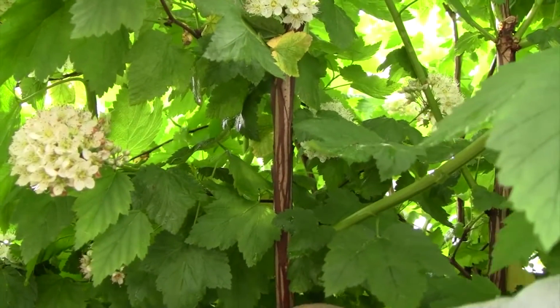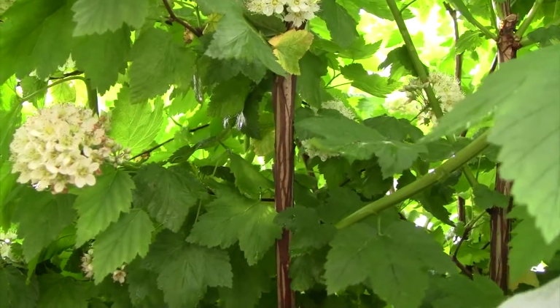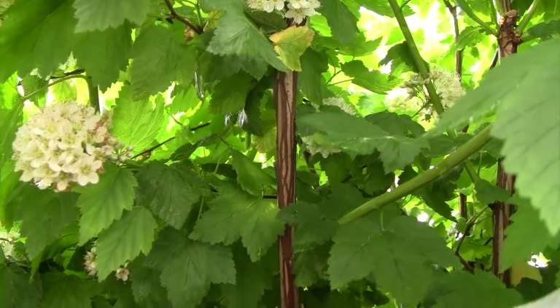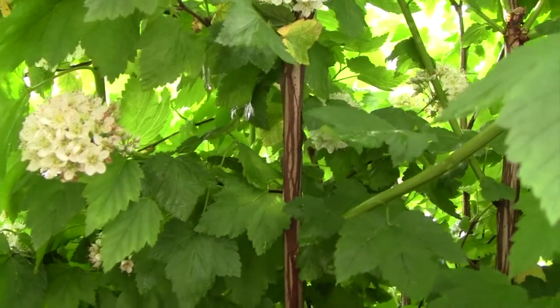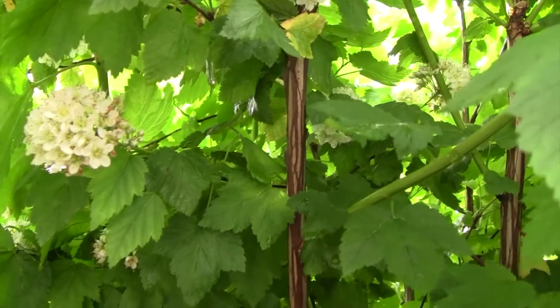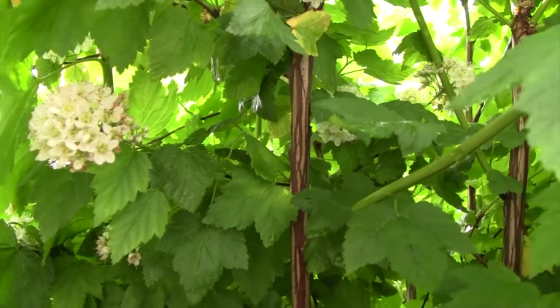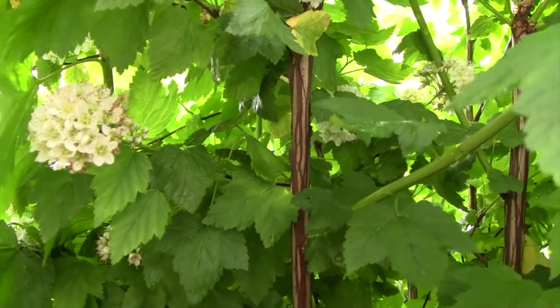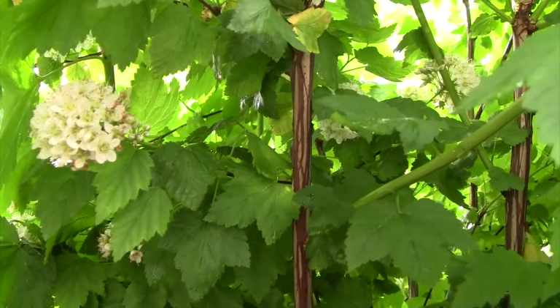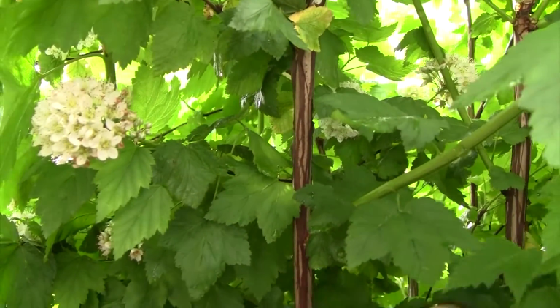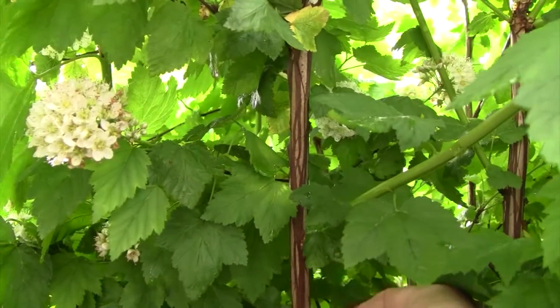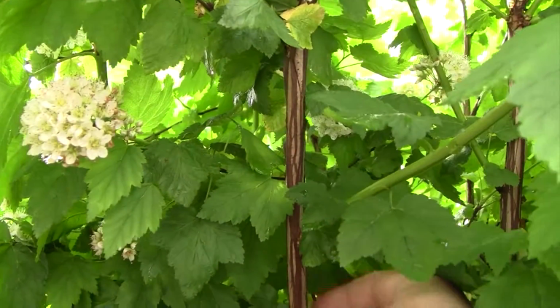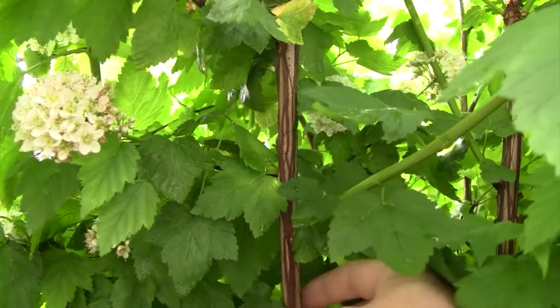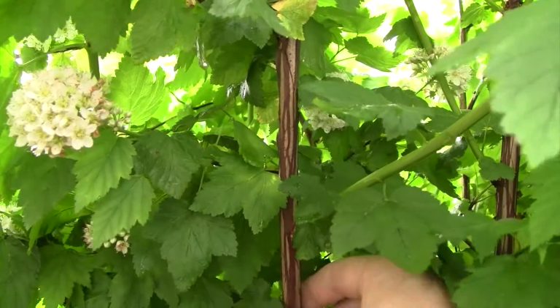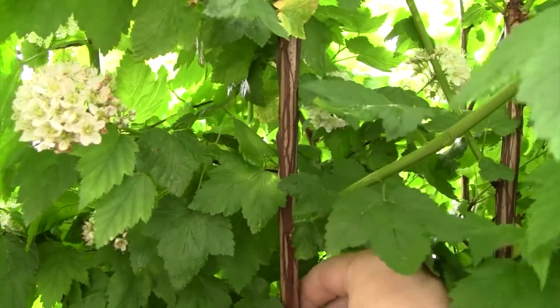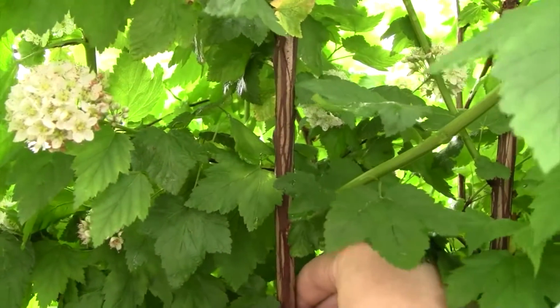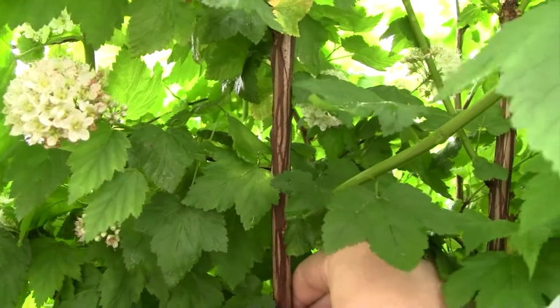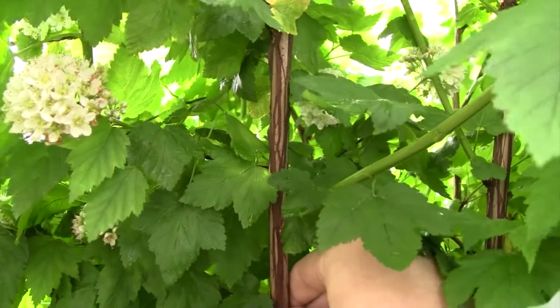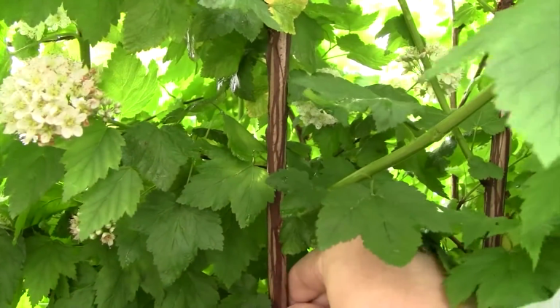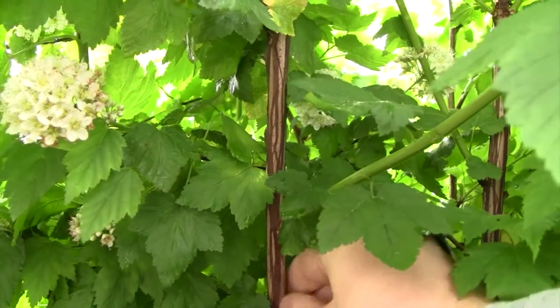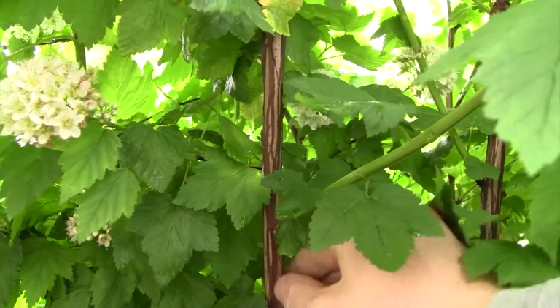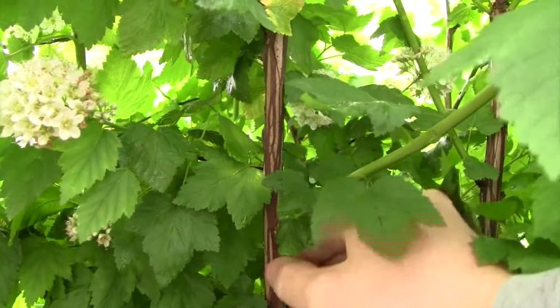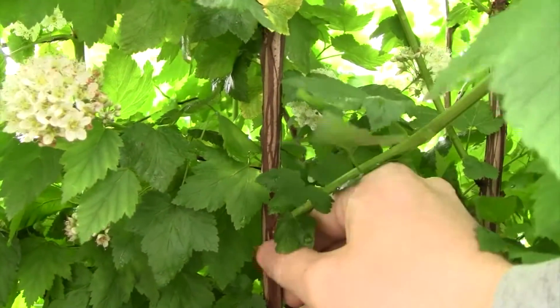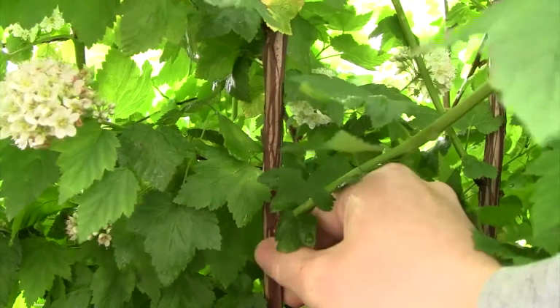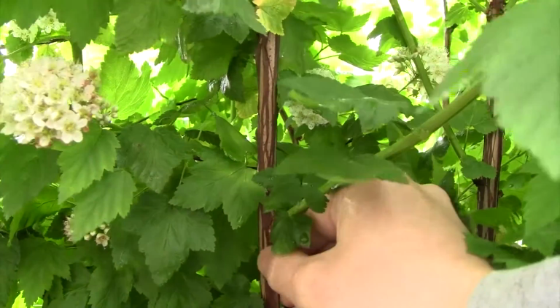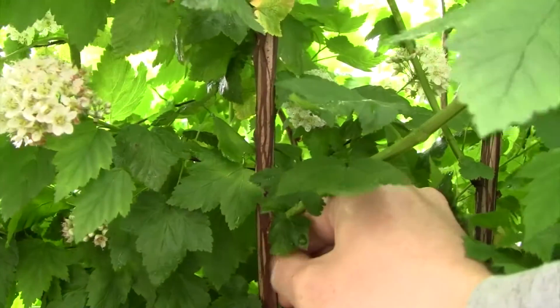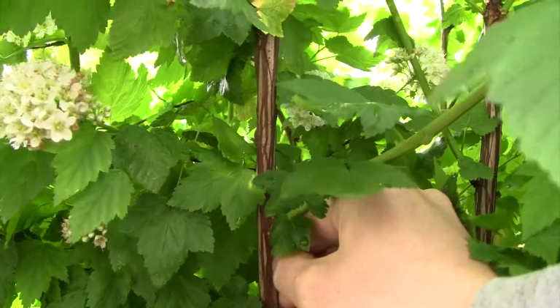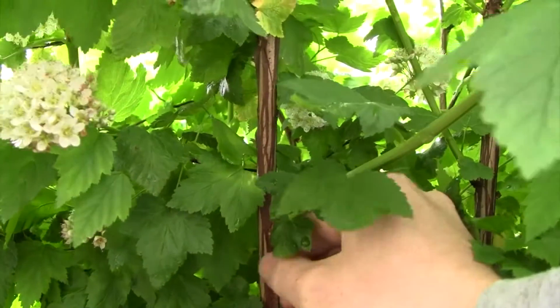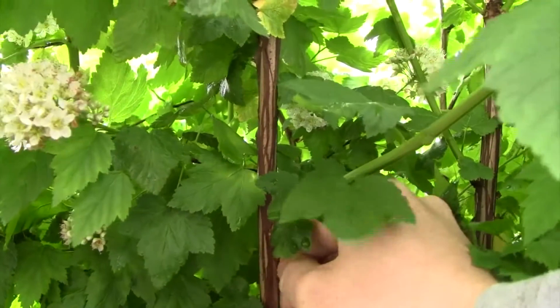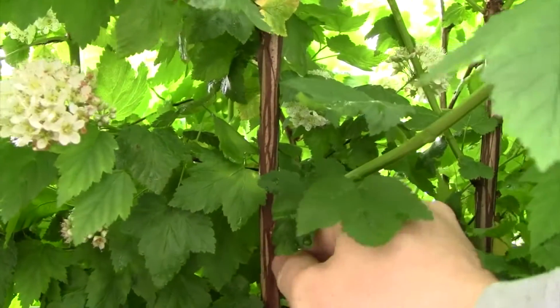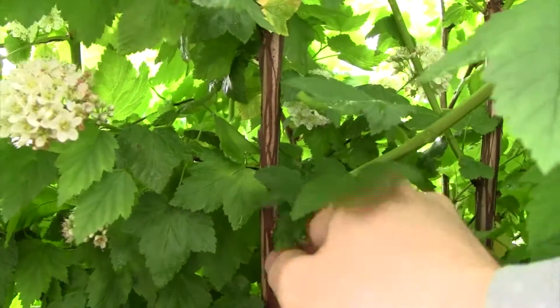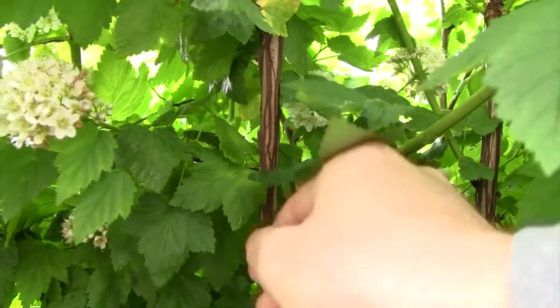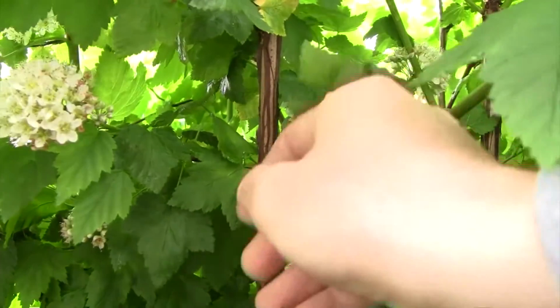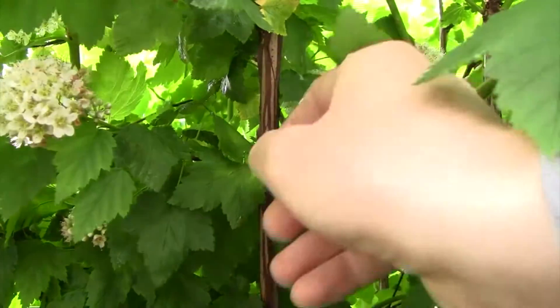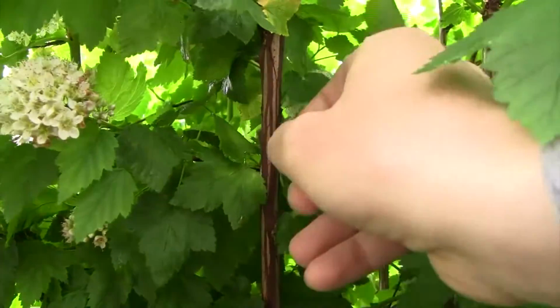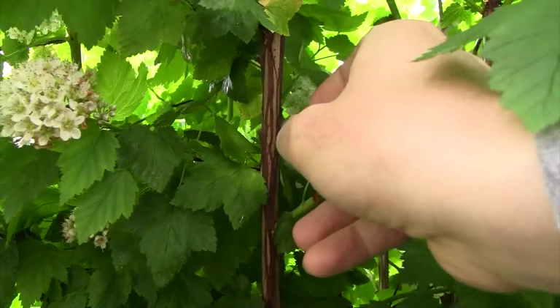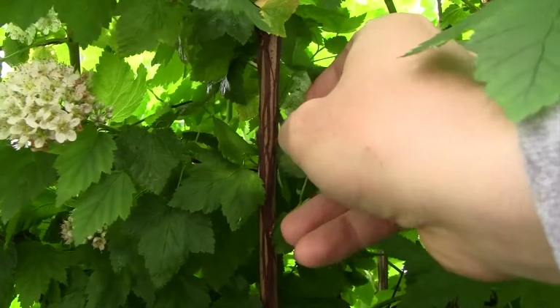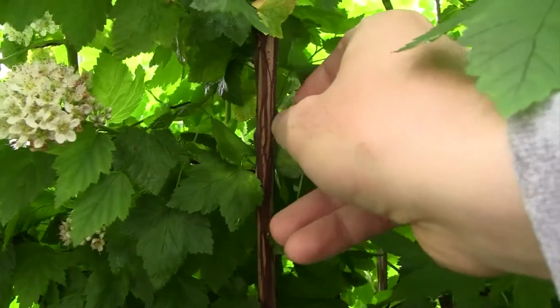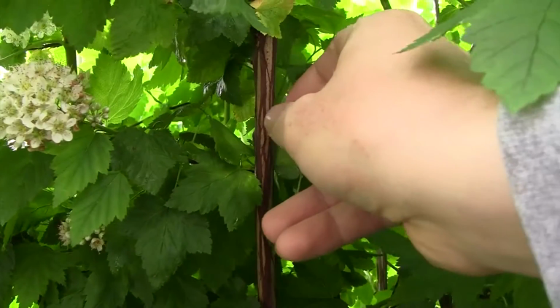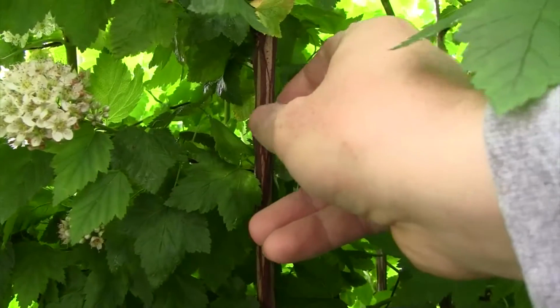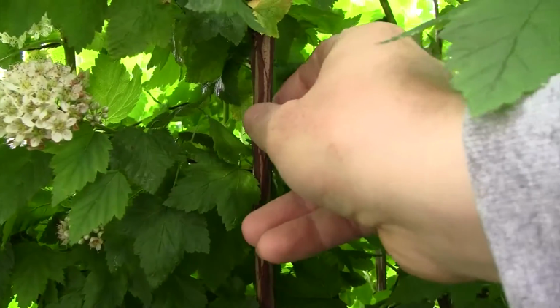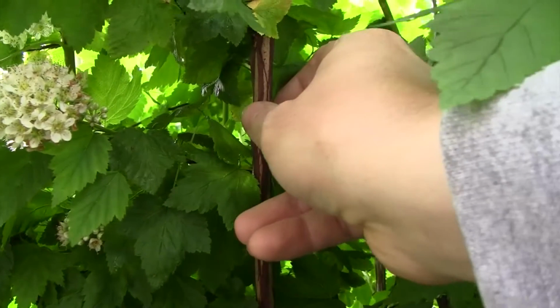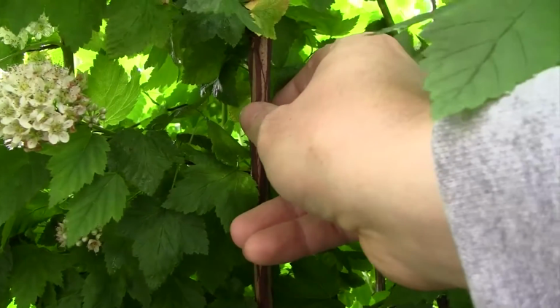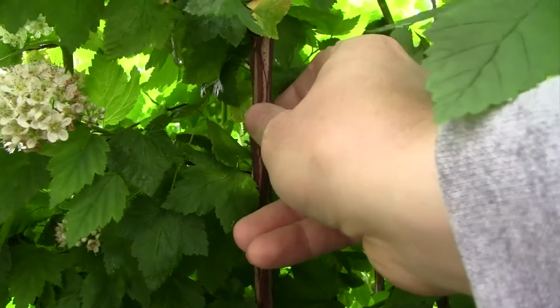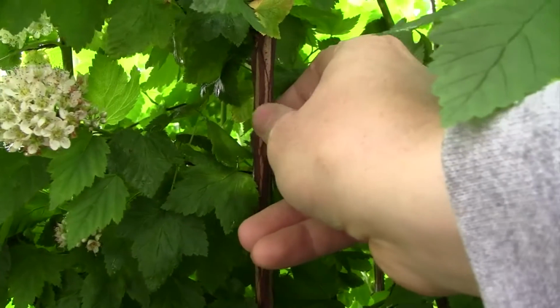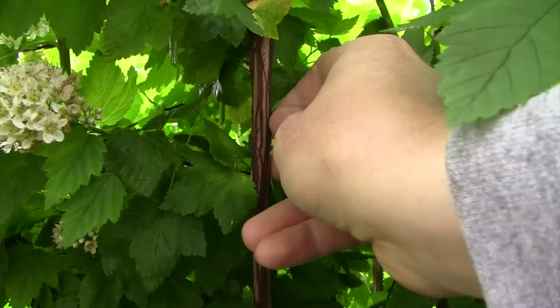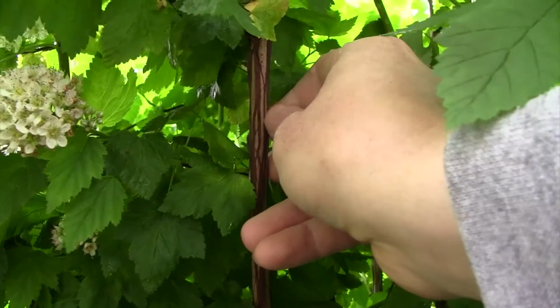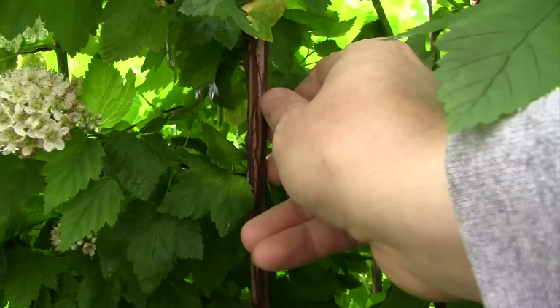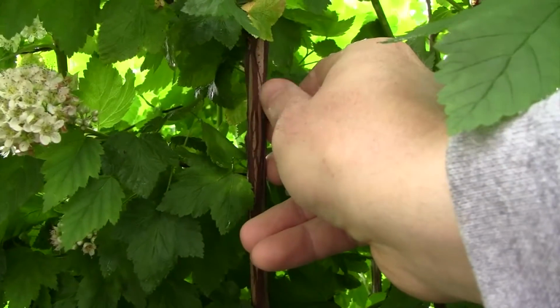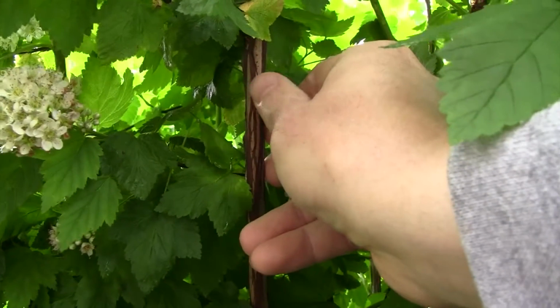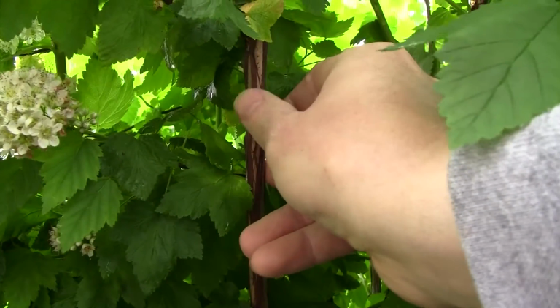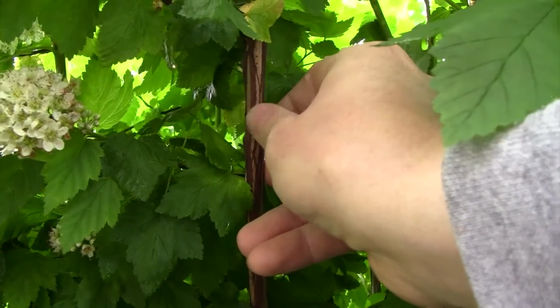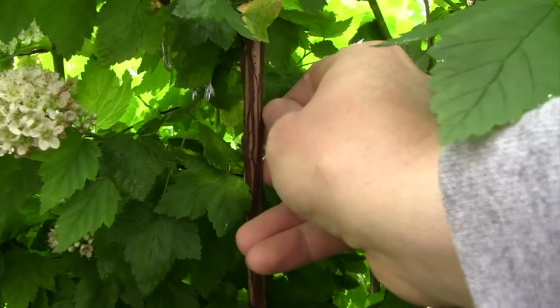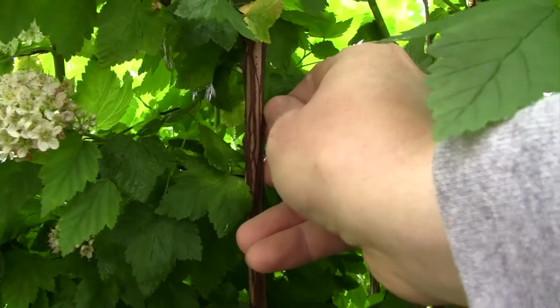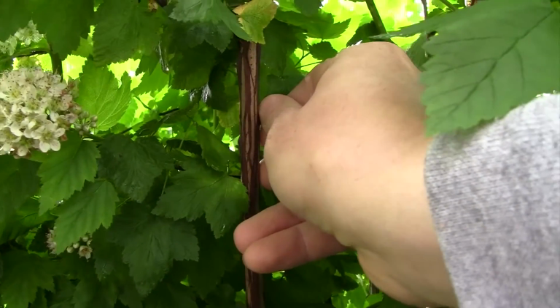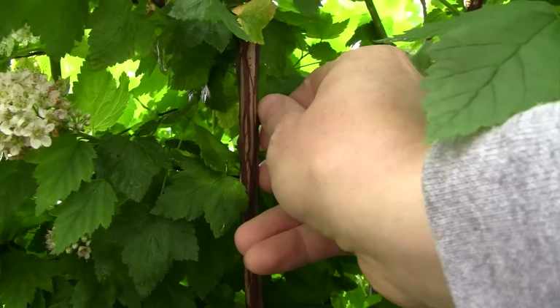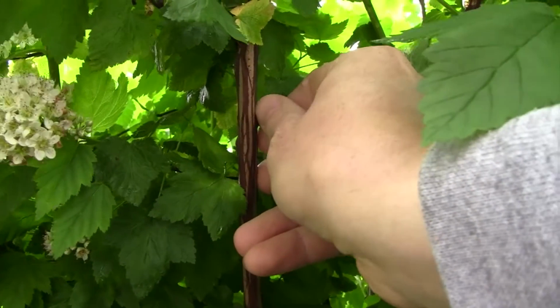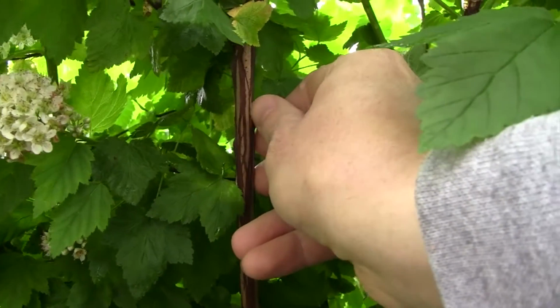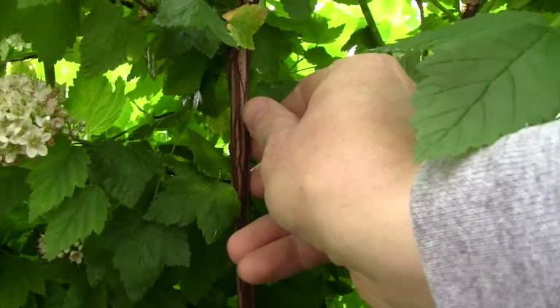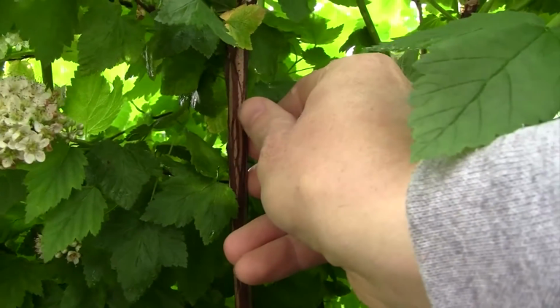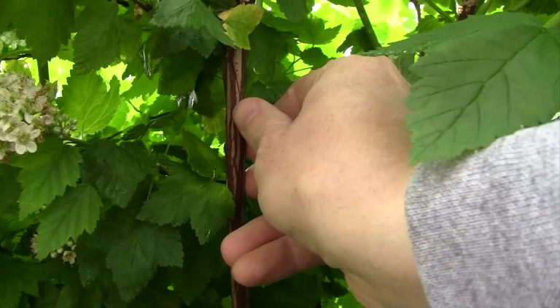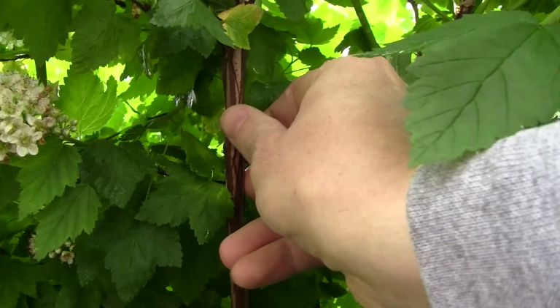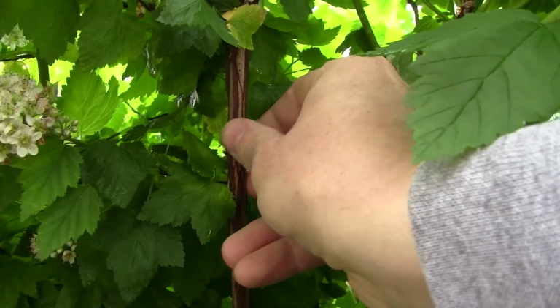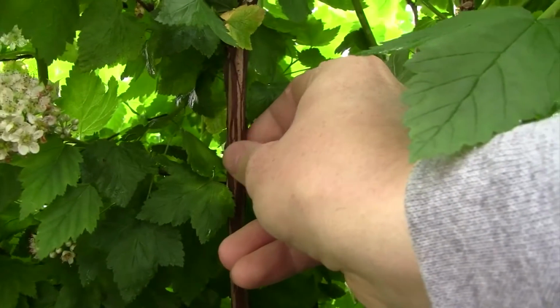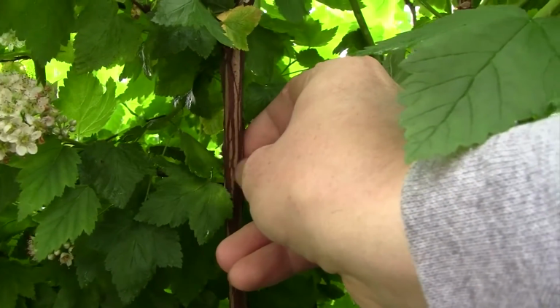Its name, Ninebark, is a reference to its peely bark layers that you can peel with your fingers off the main stems of the bush.